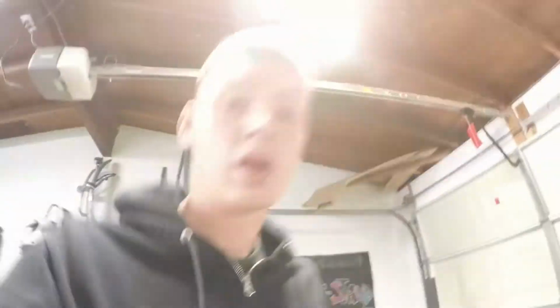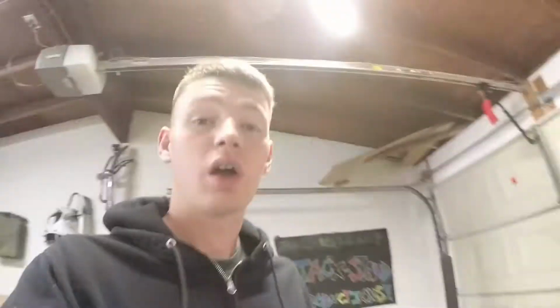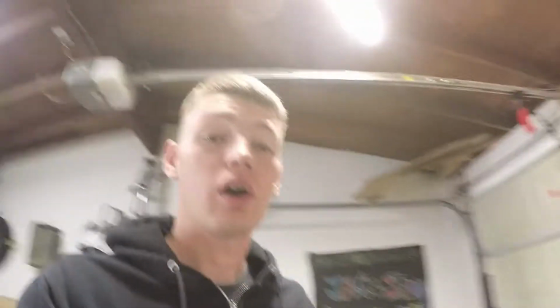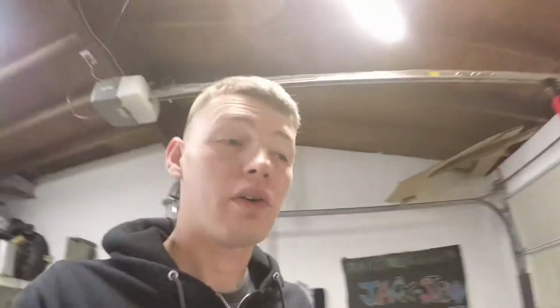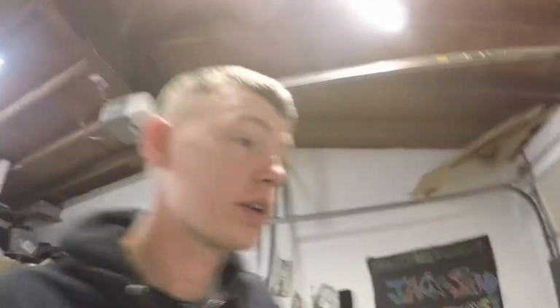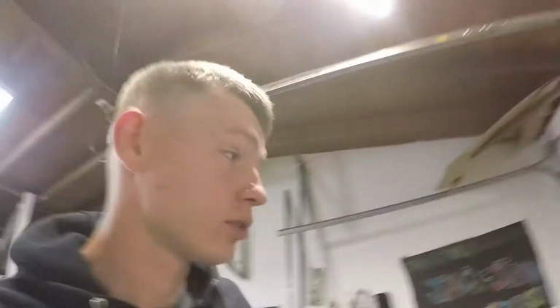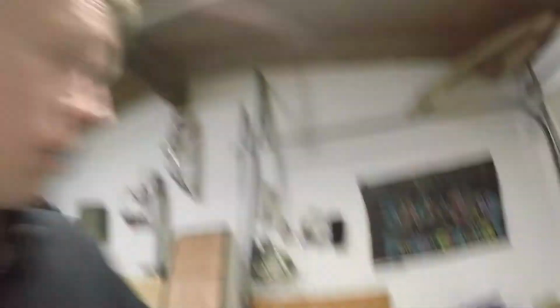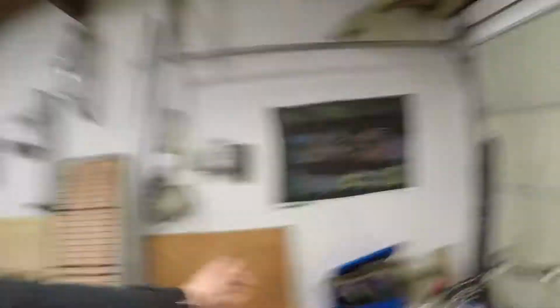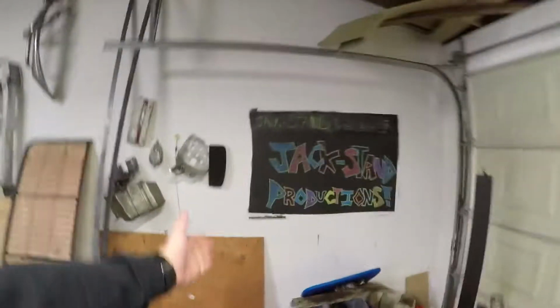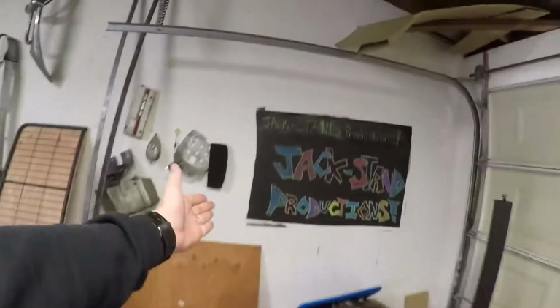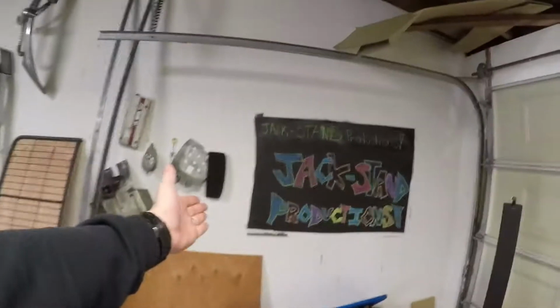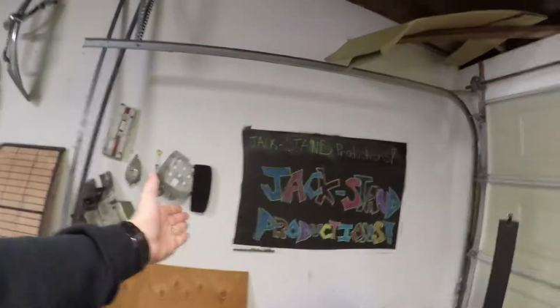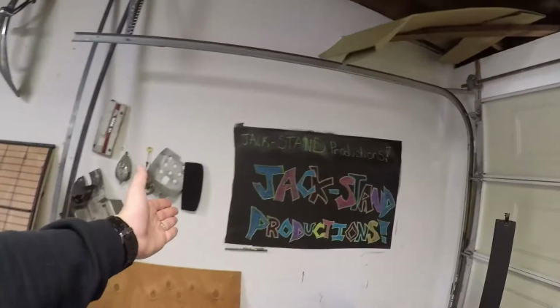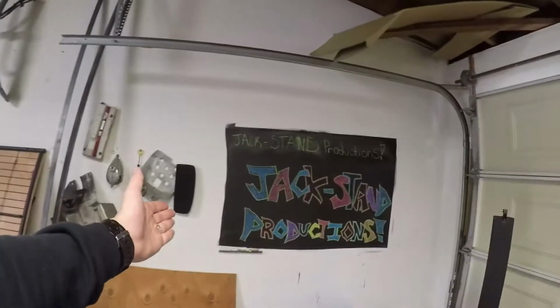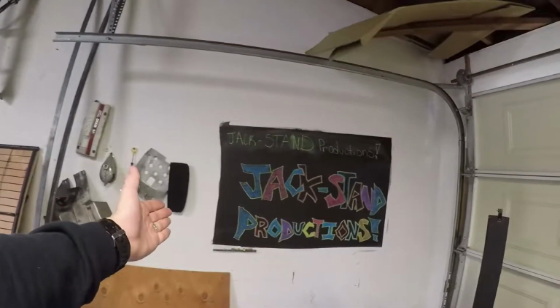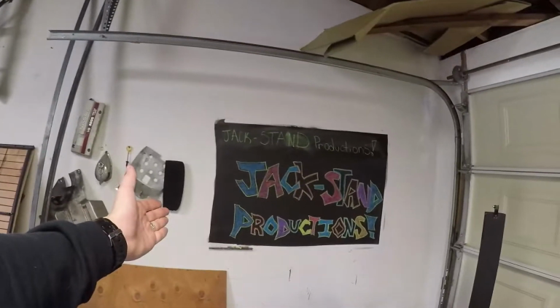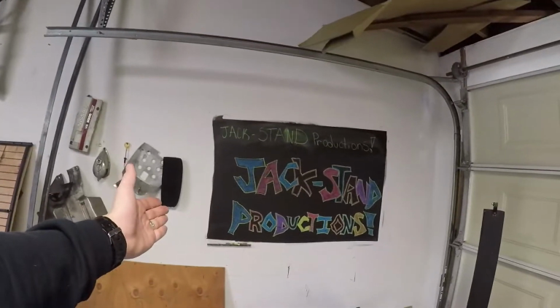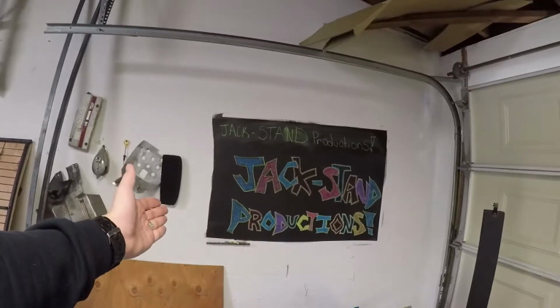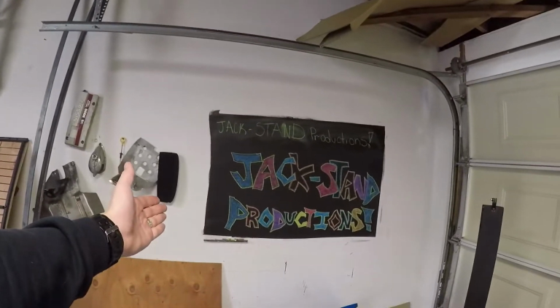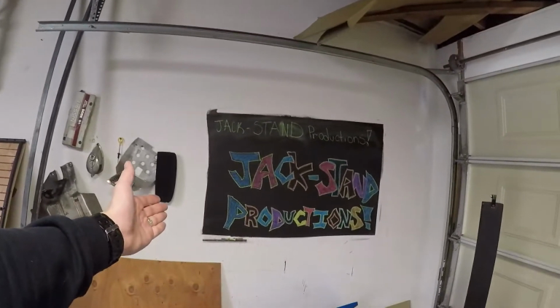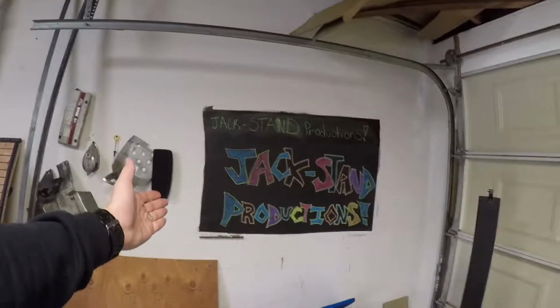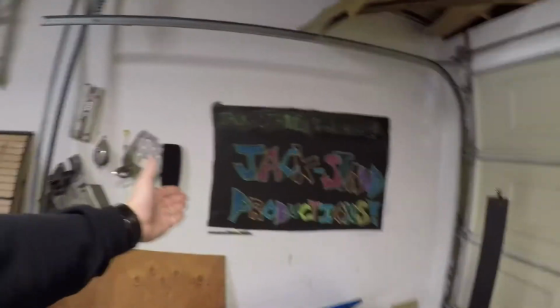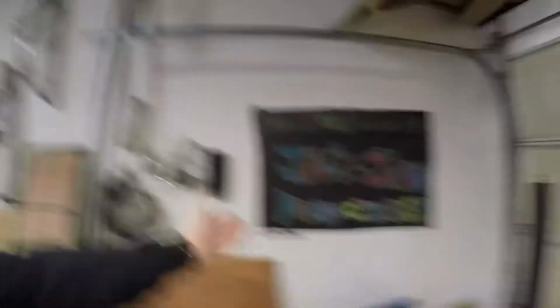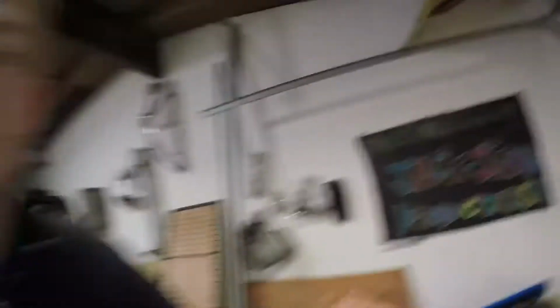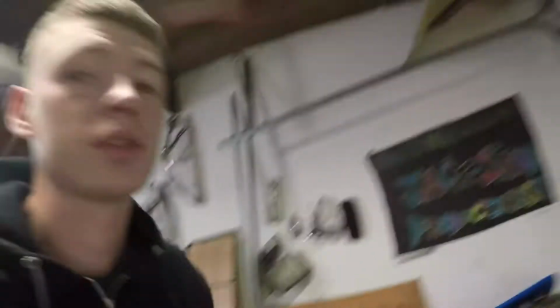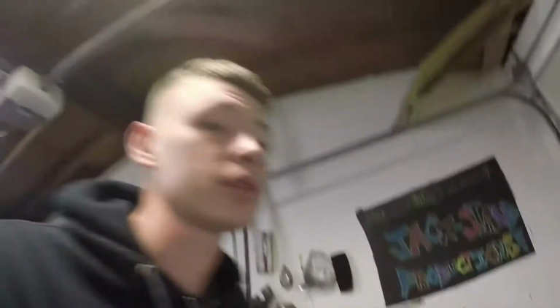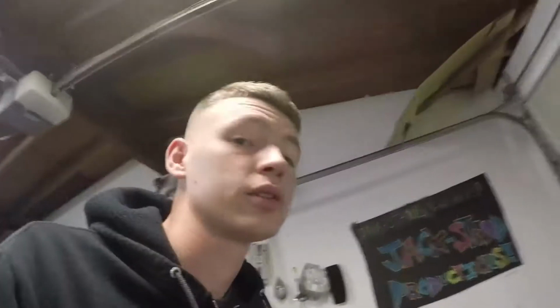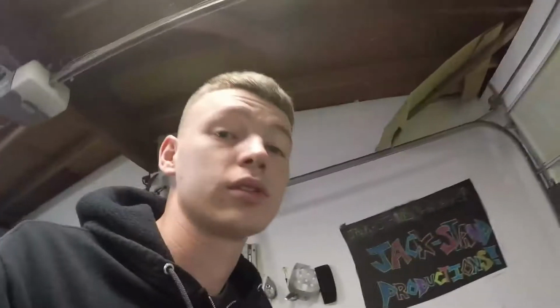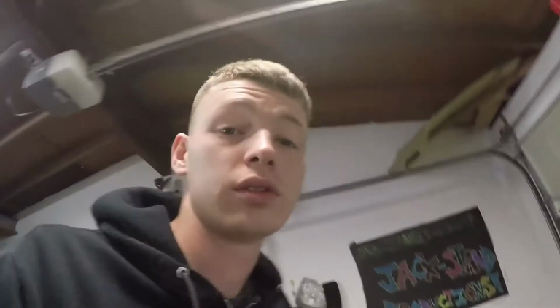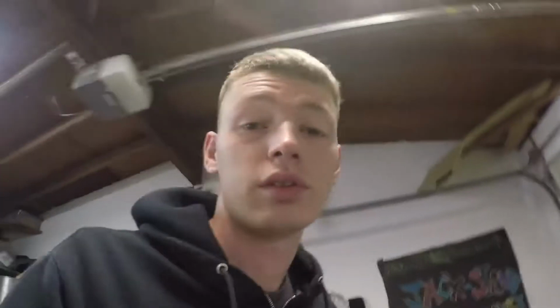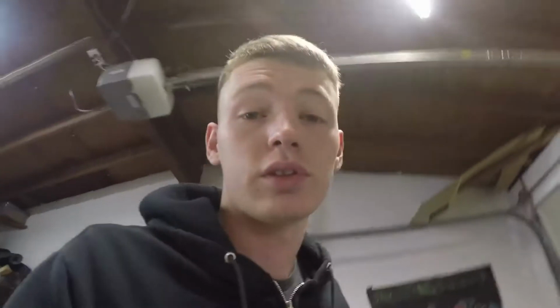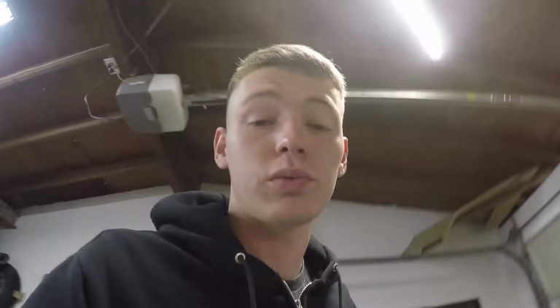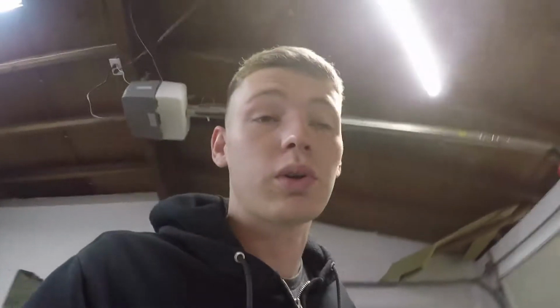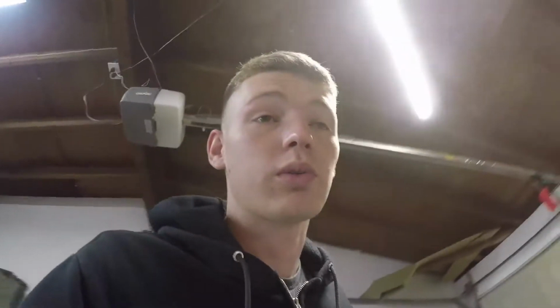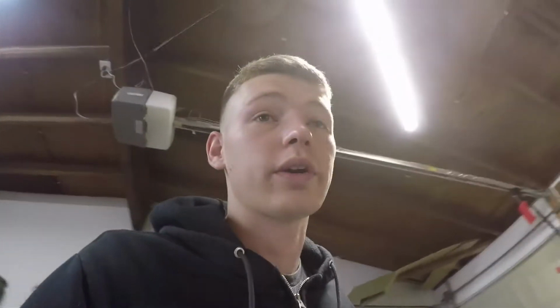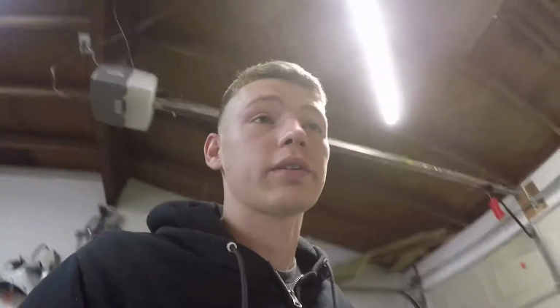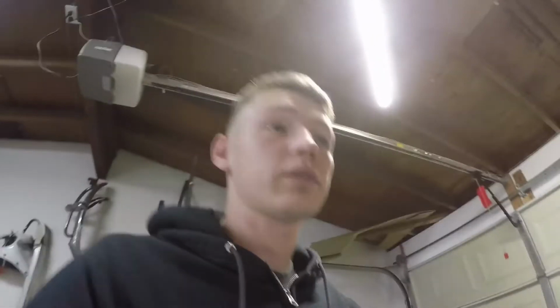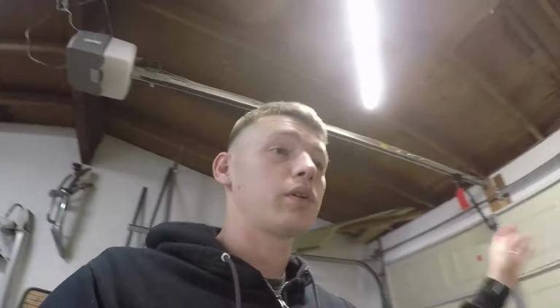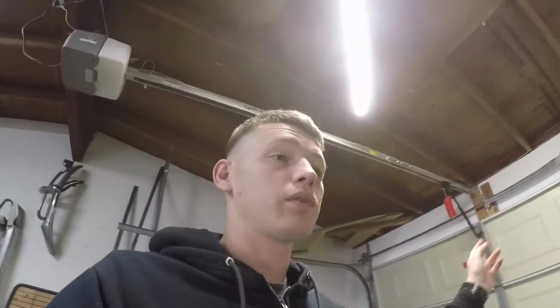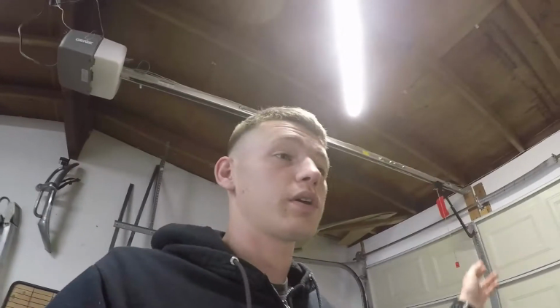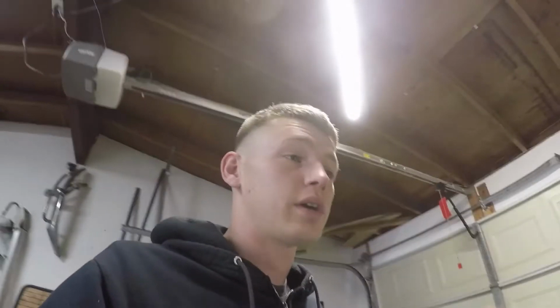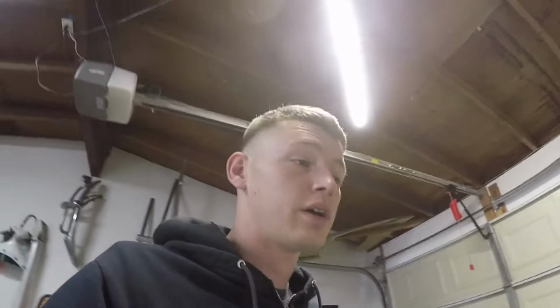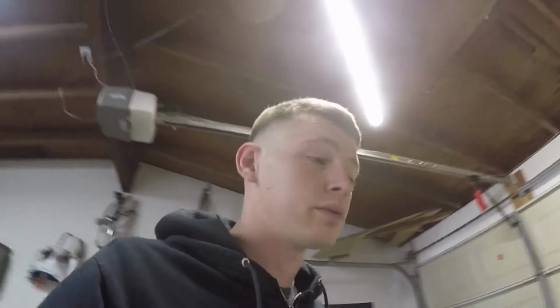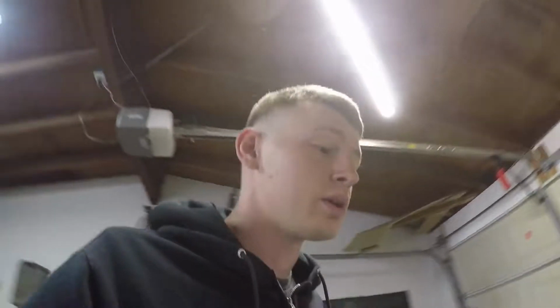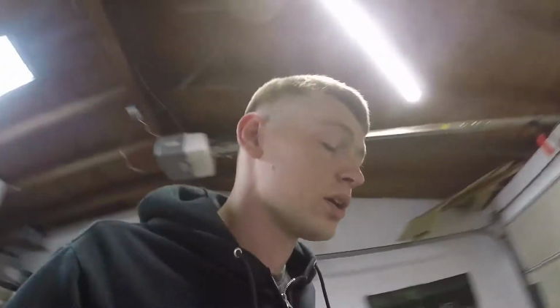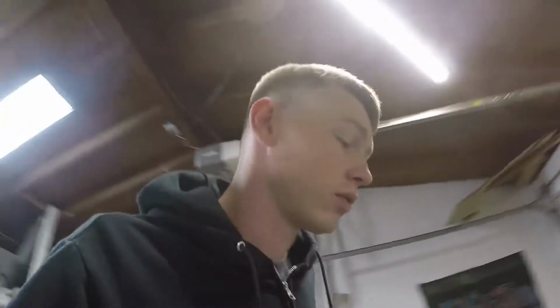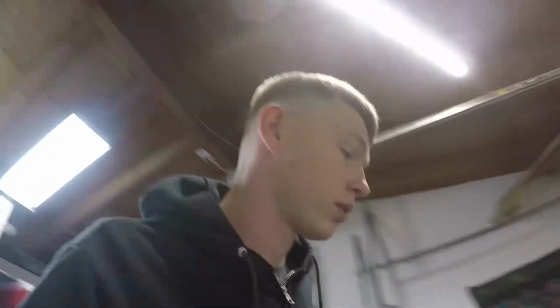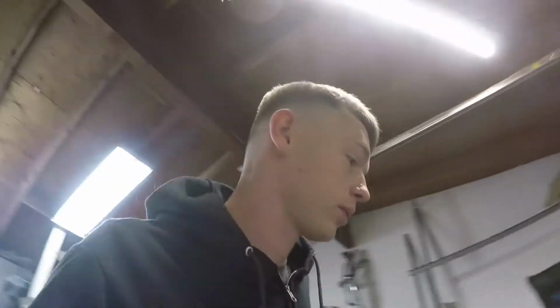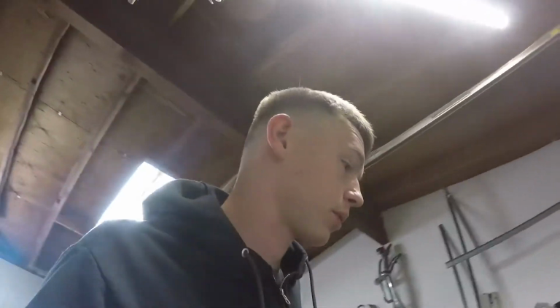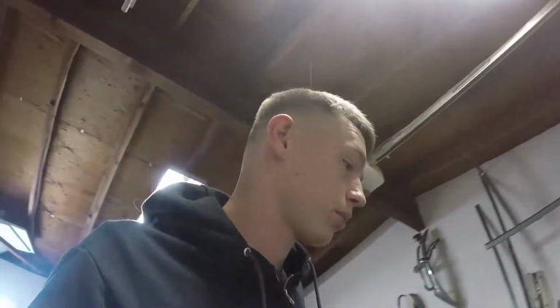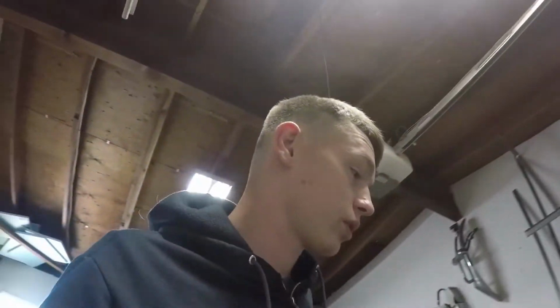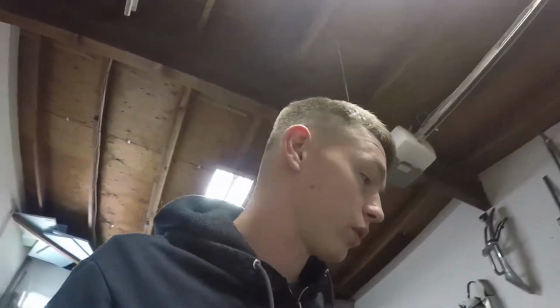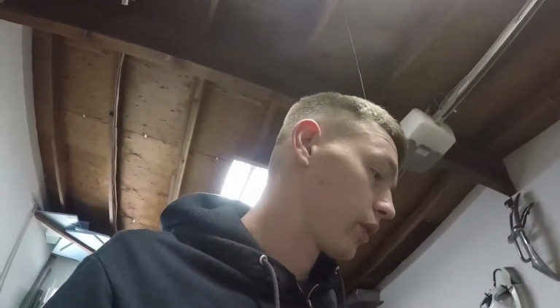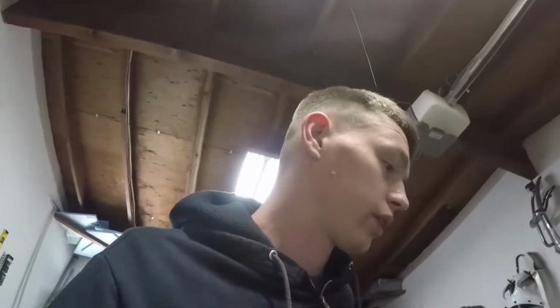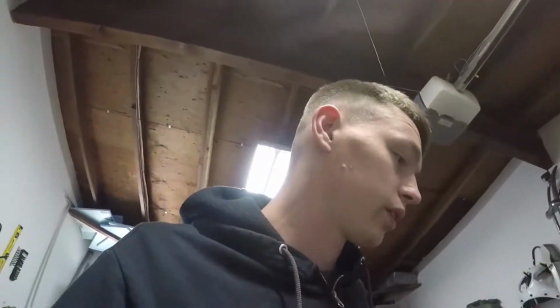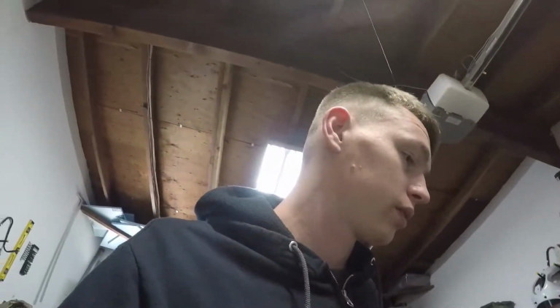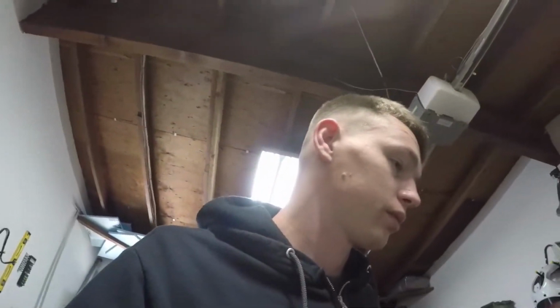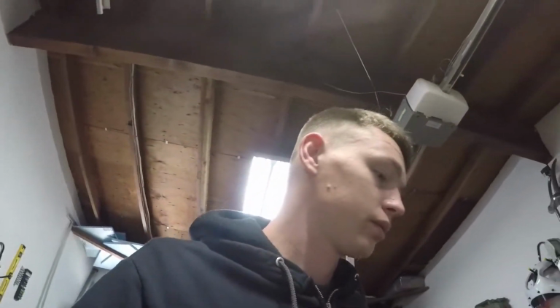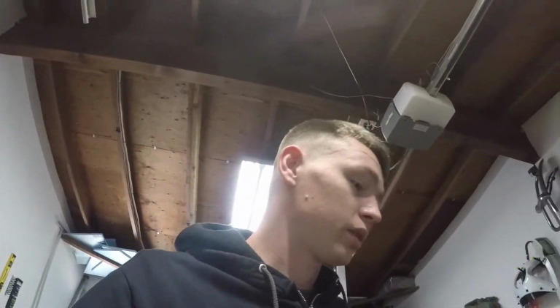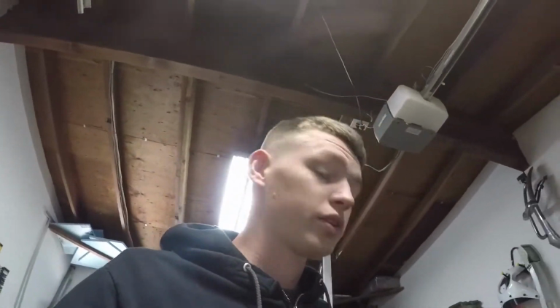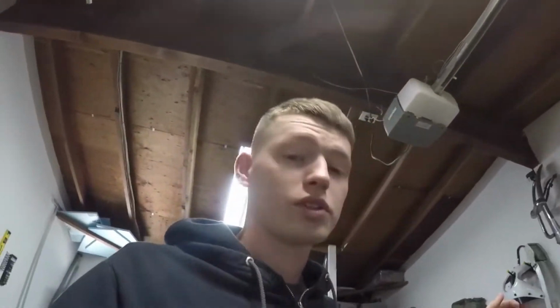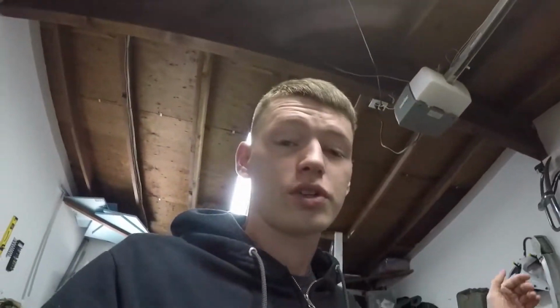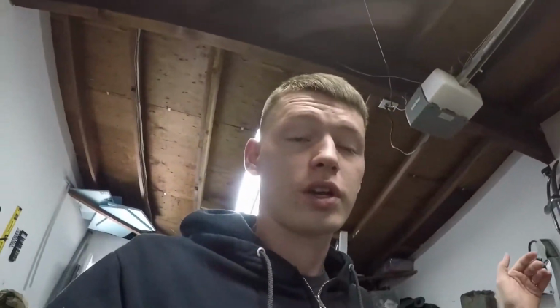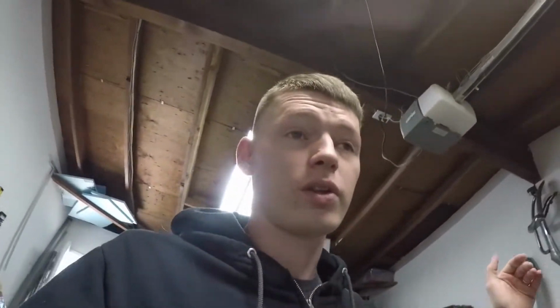All right, so welcome to Jack Sam Productions. Just real quick, going to run down roughly what we're doing here on this channel.